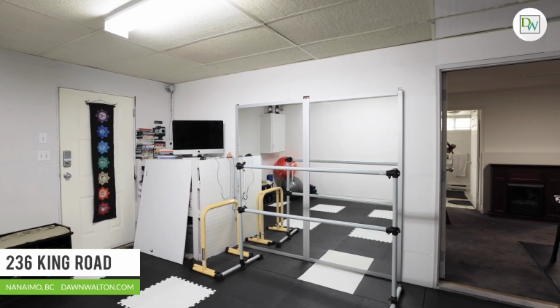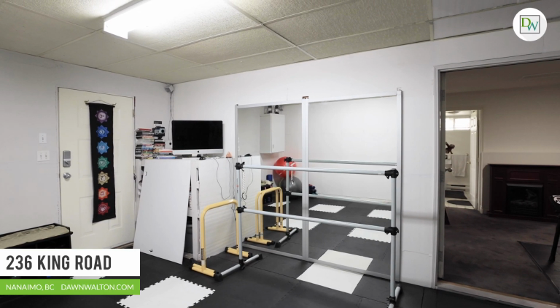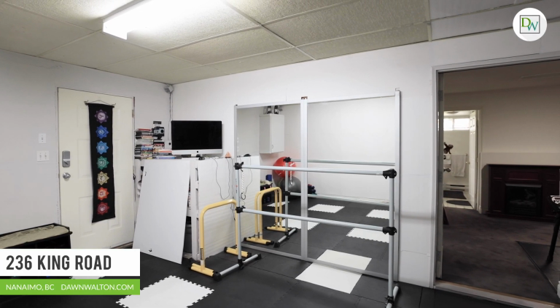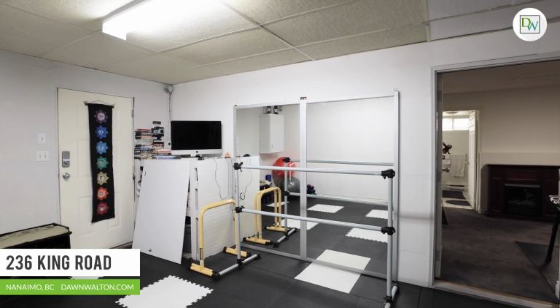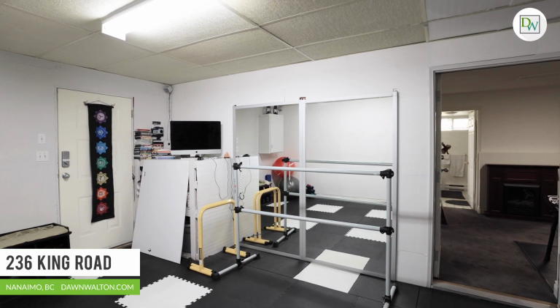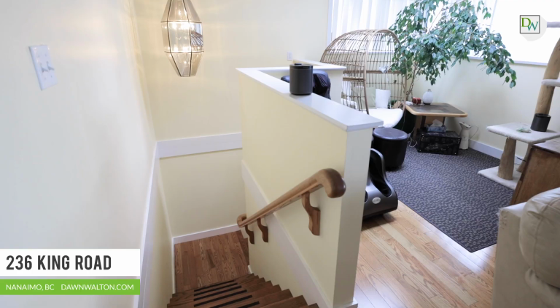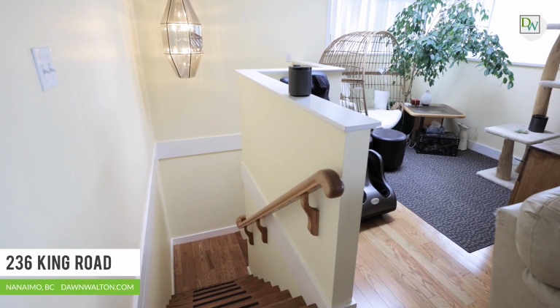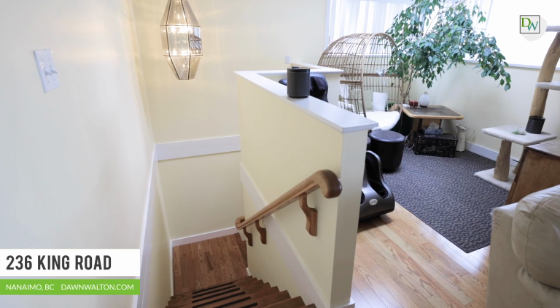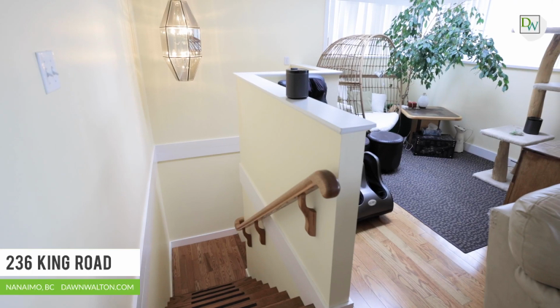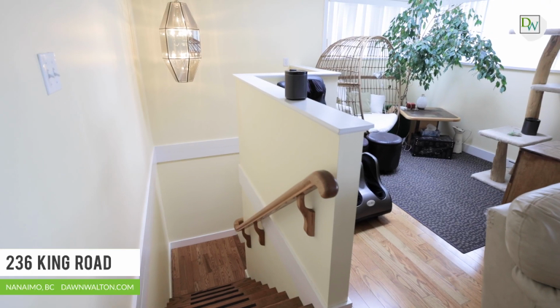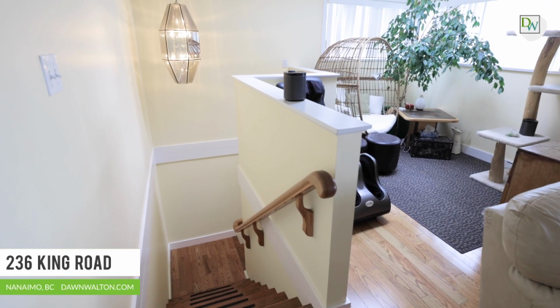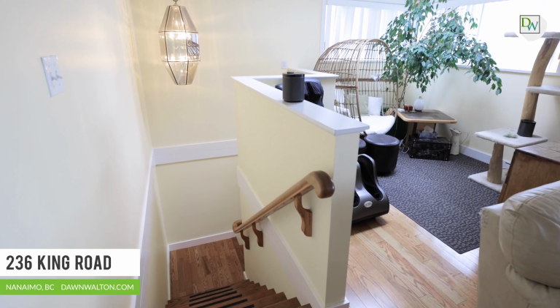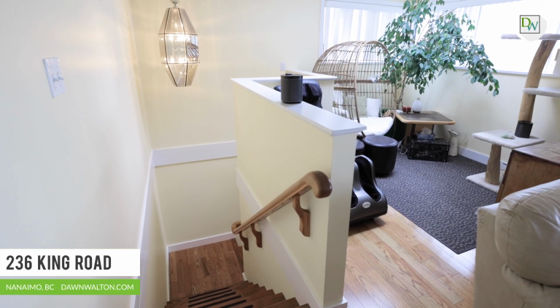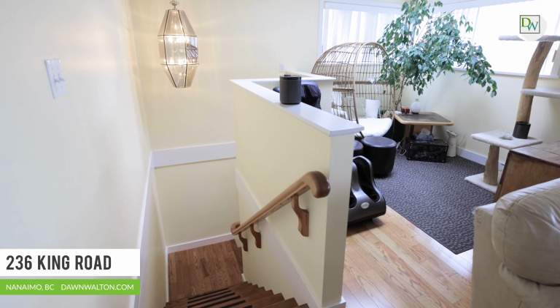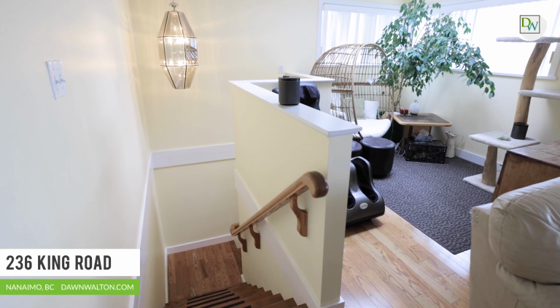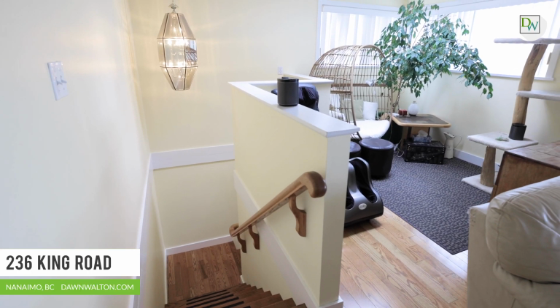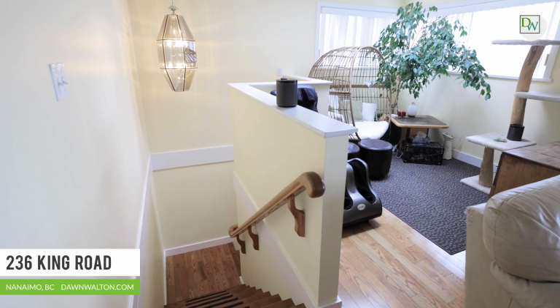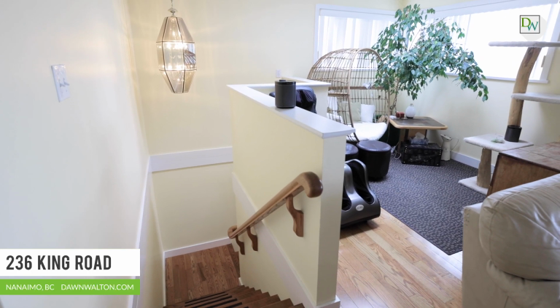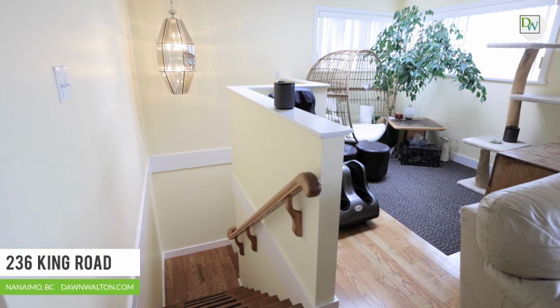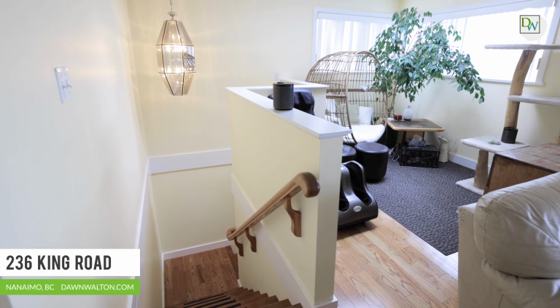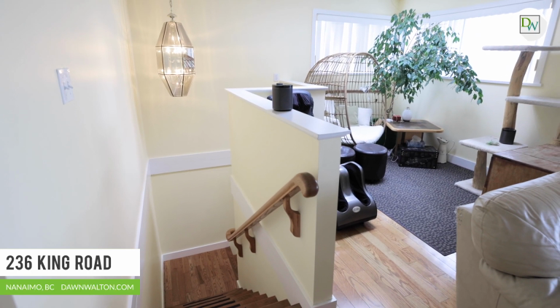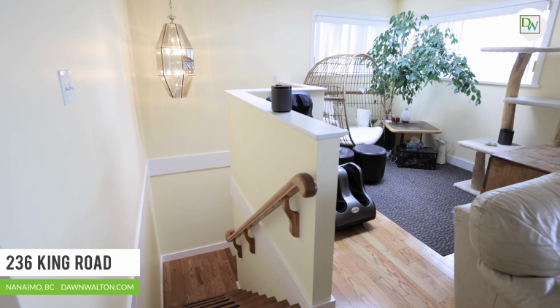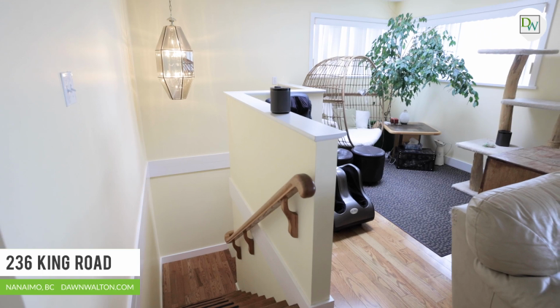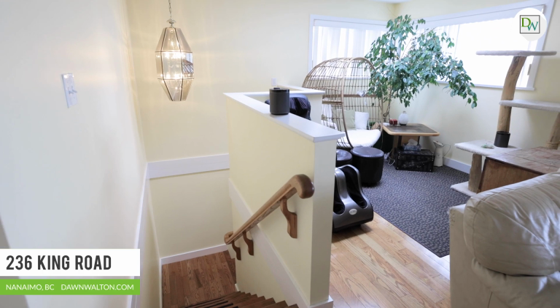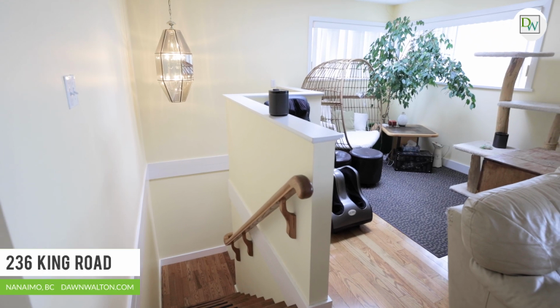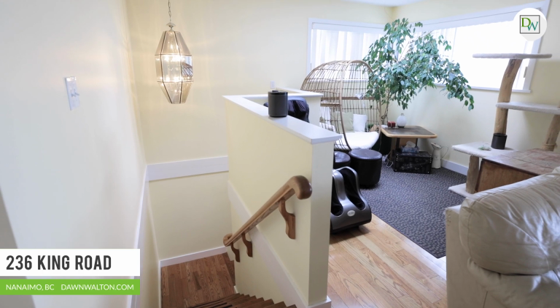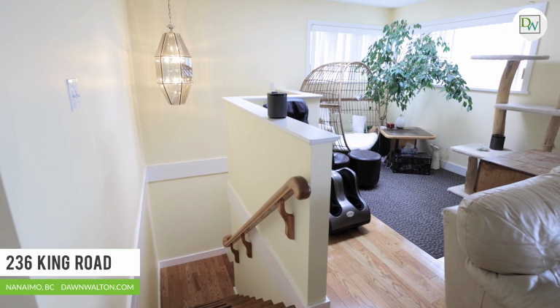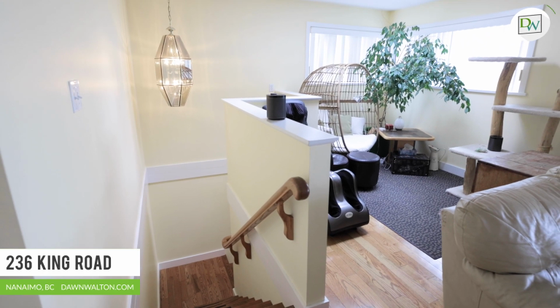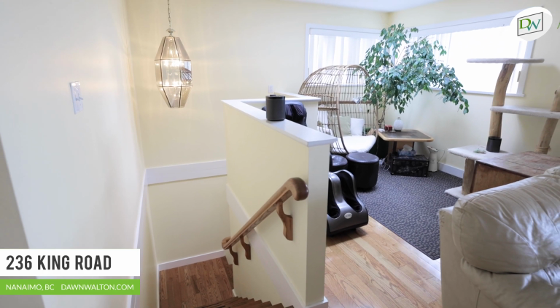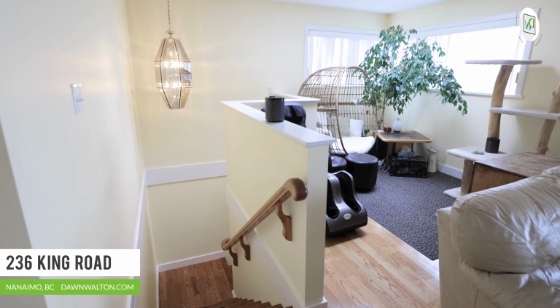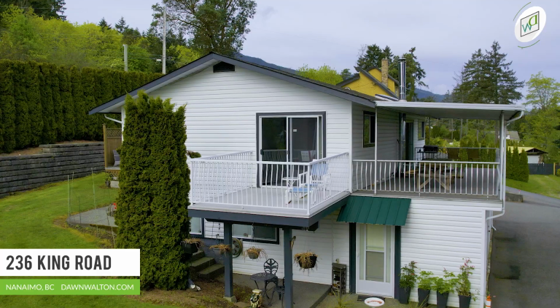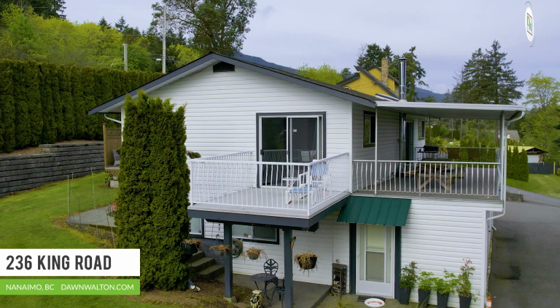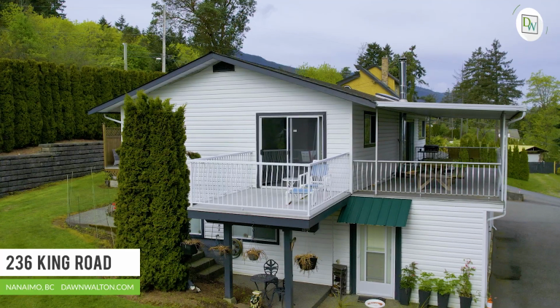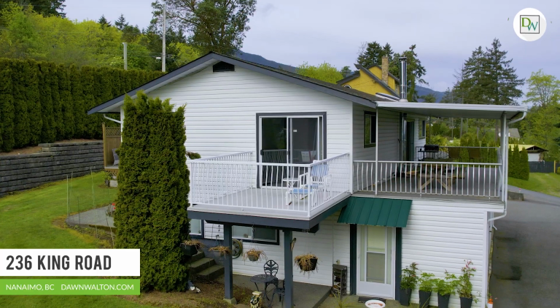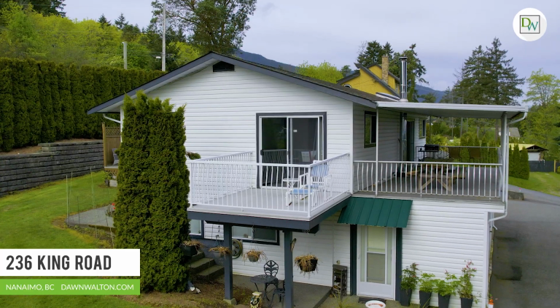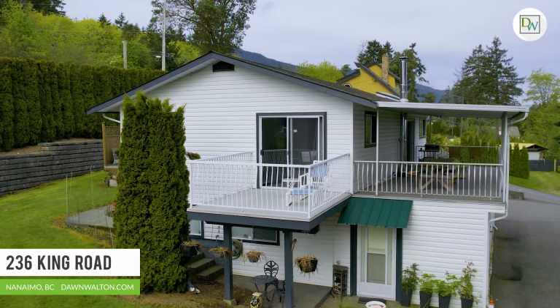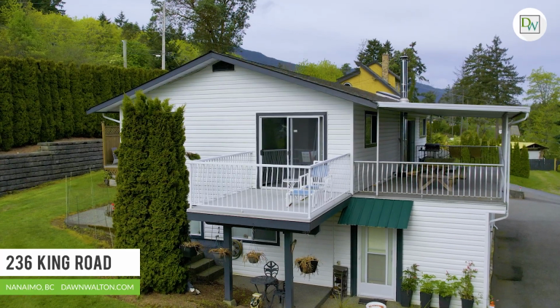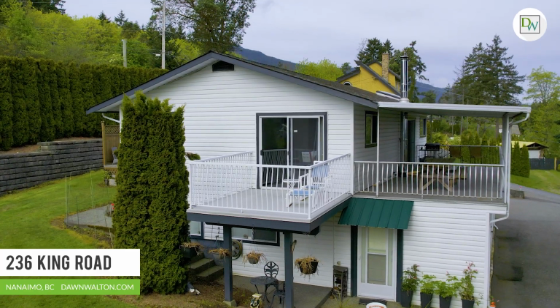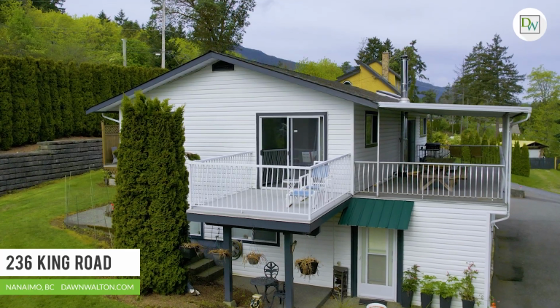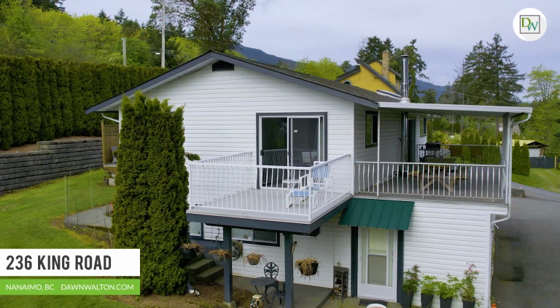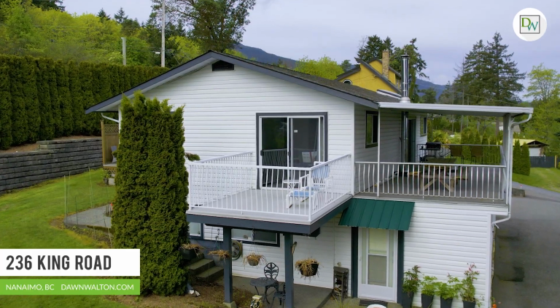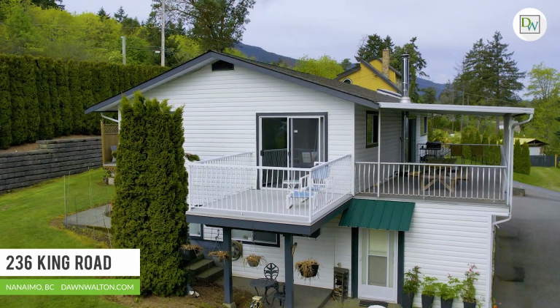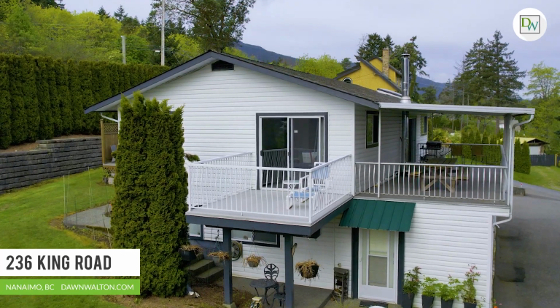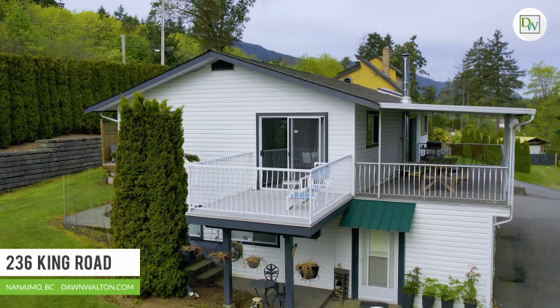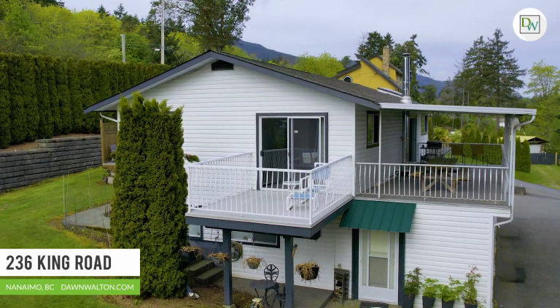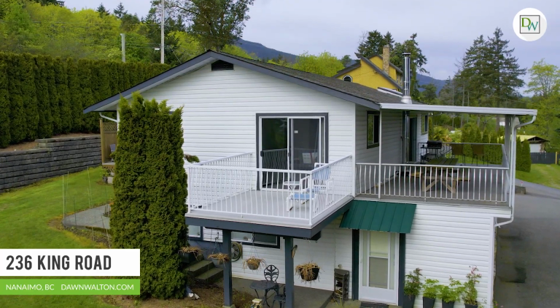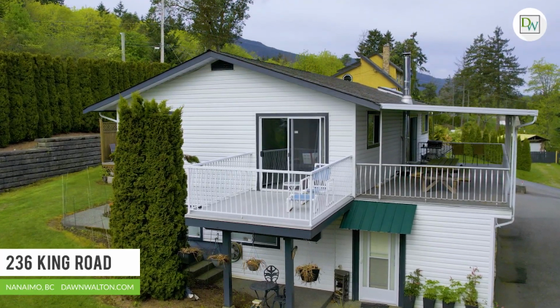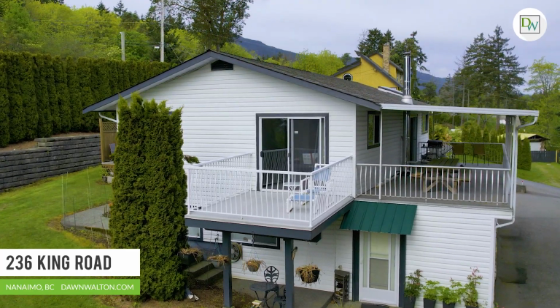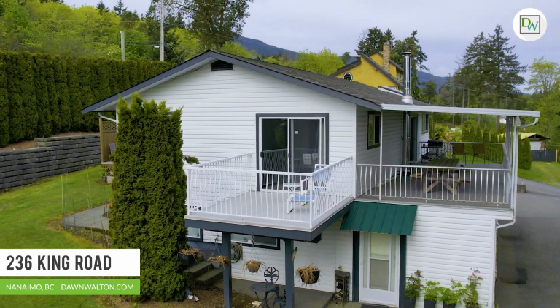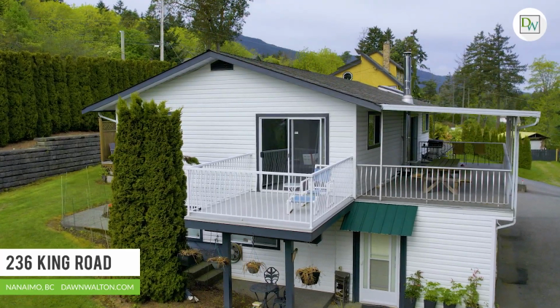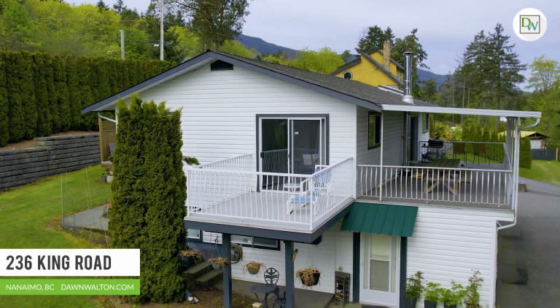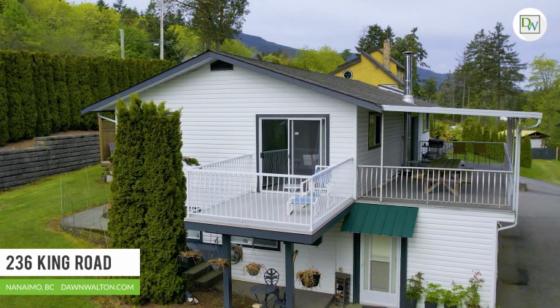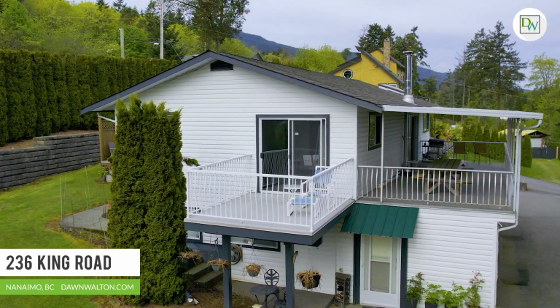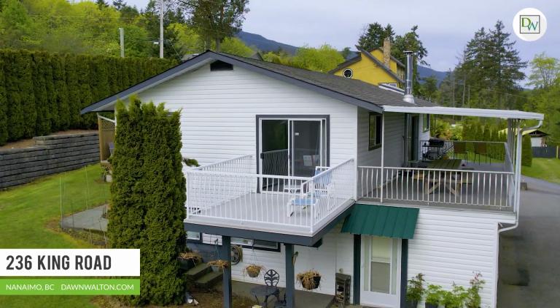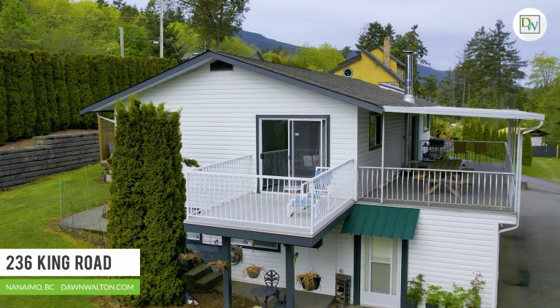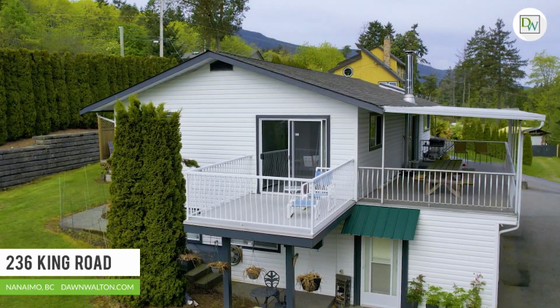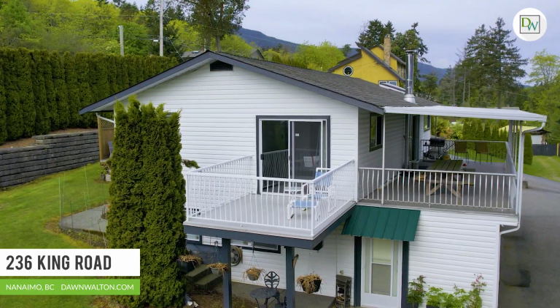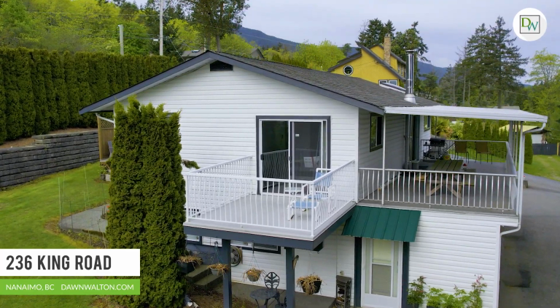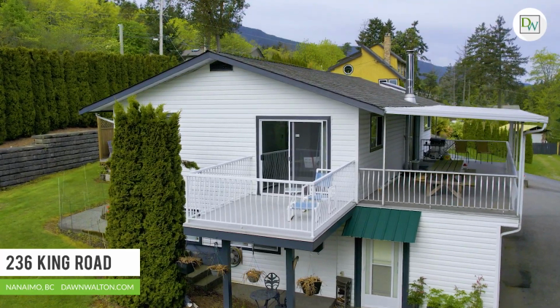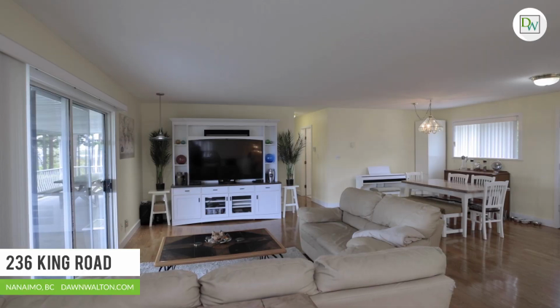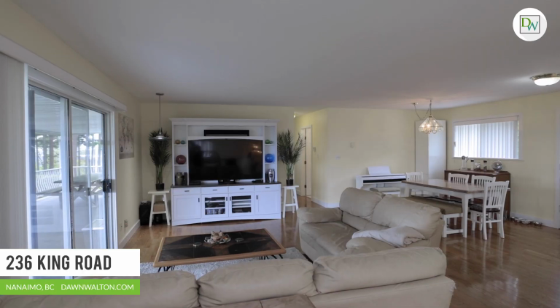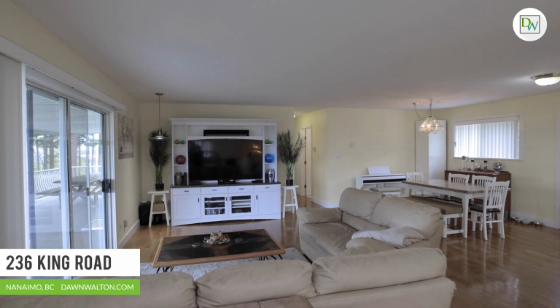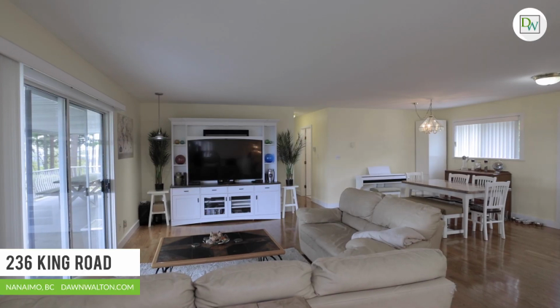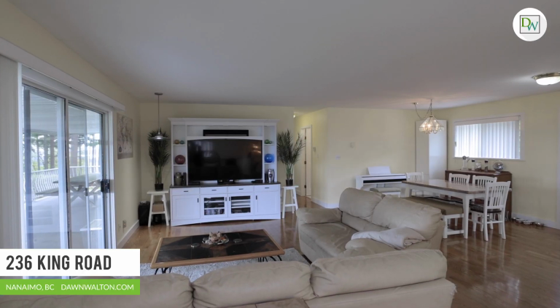Upstairs there are multiple decks to enjoy at any time of day, including this fabulous covered space, perfect in any season.